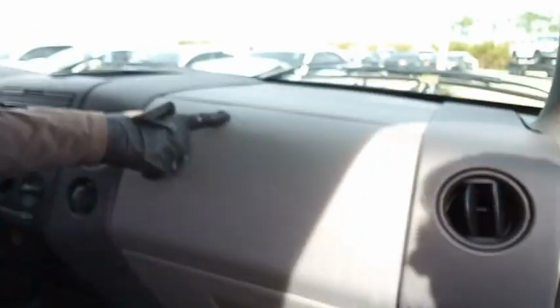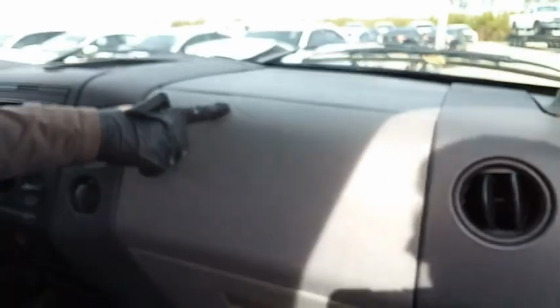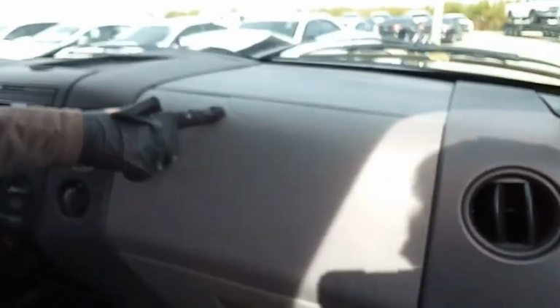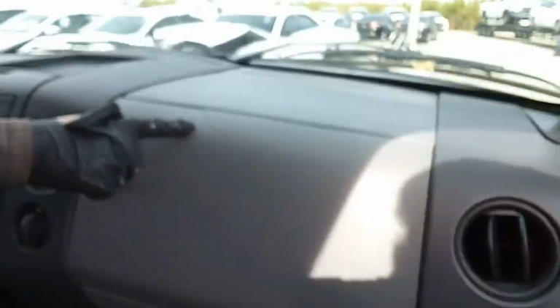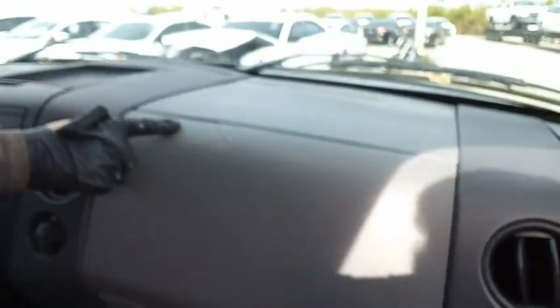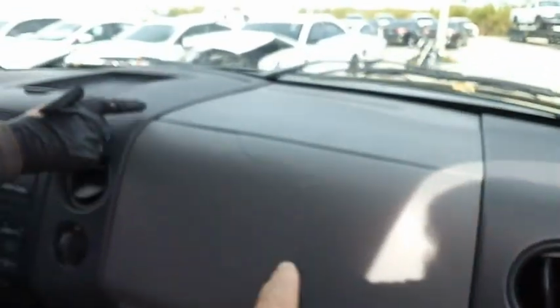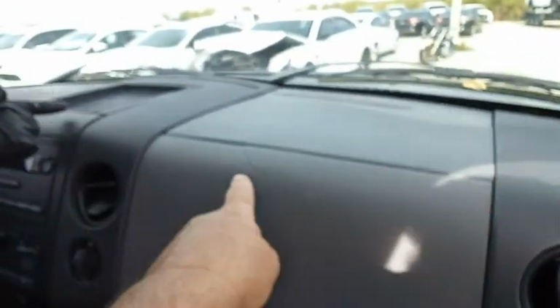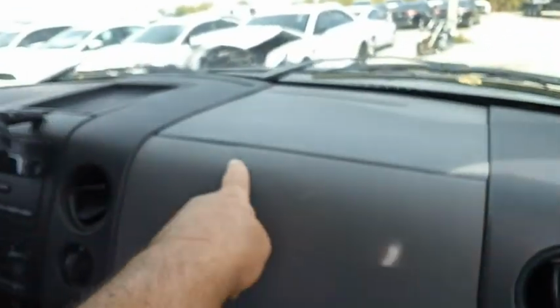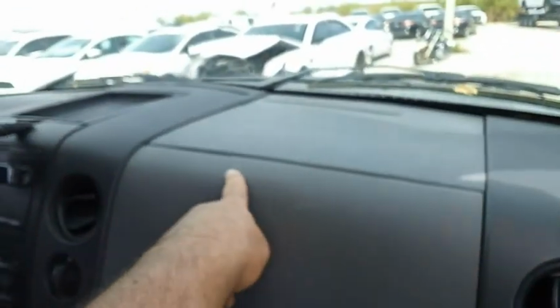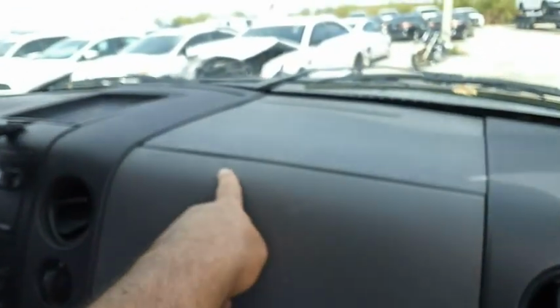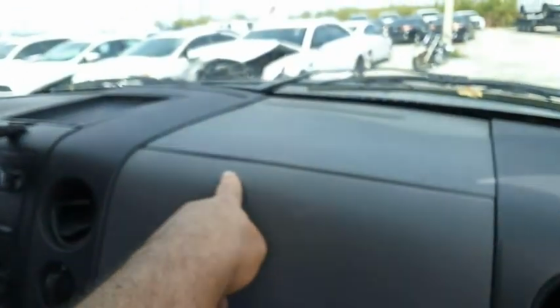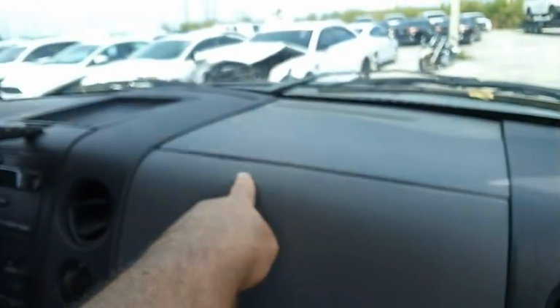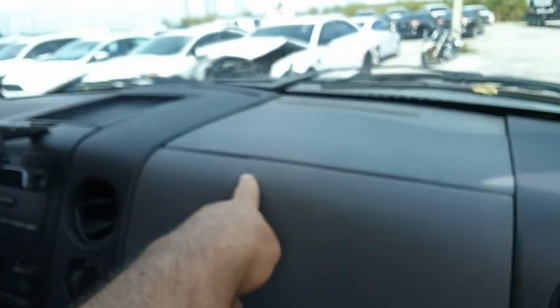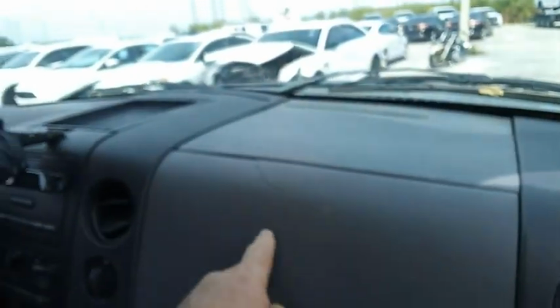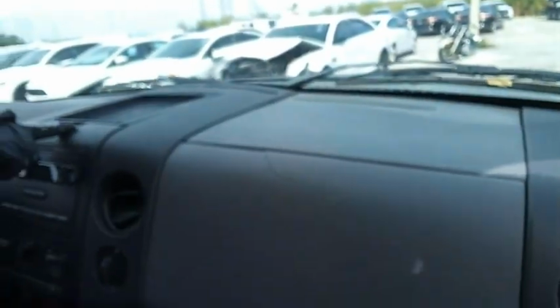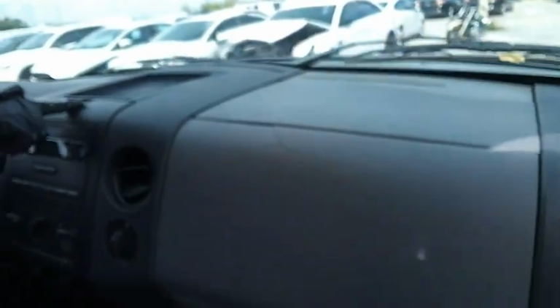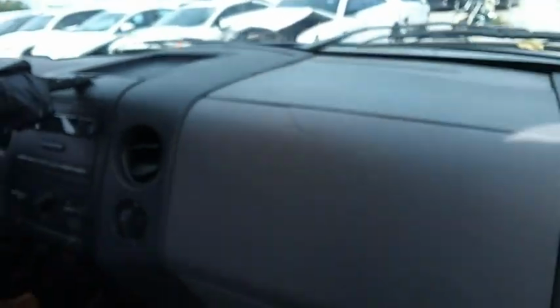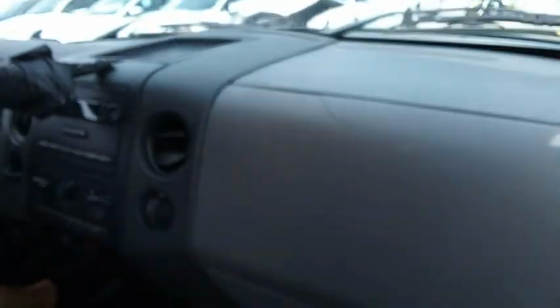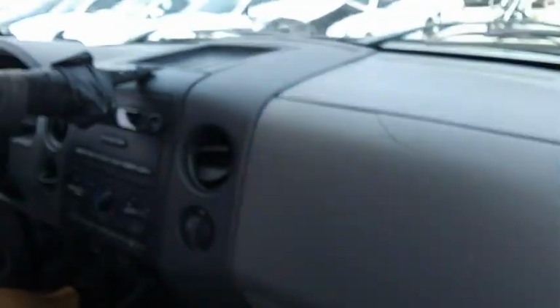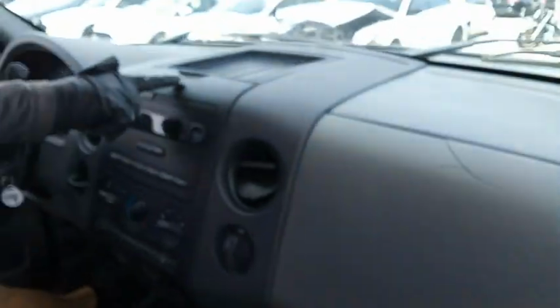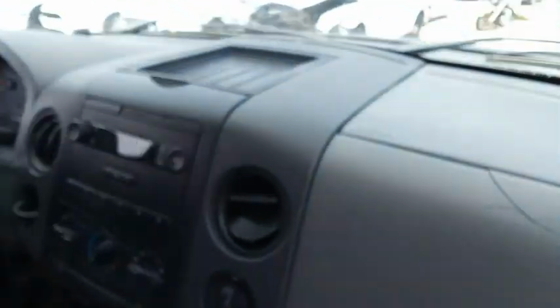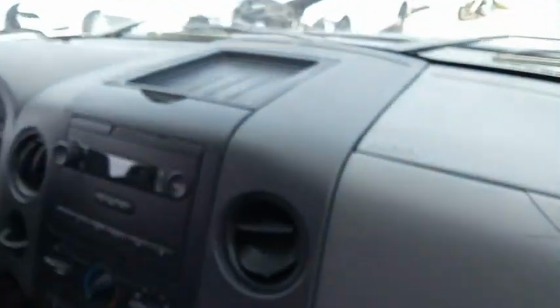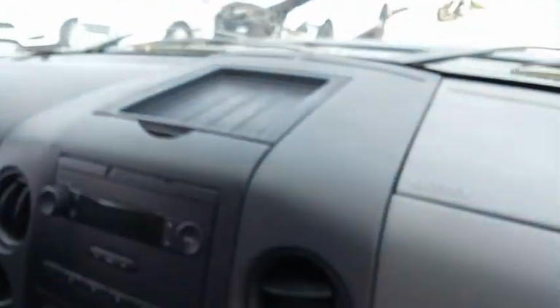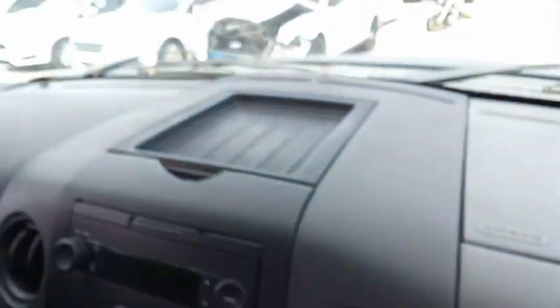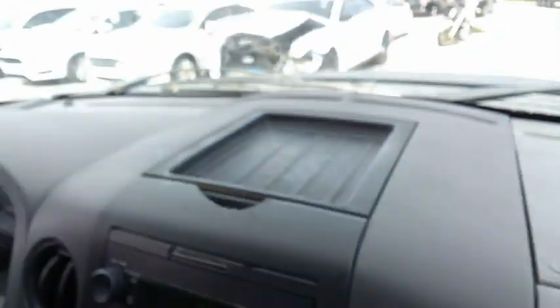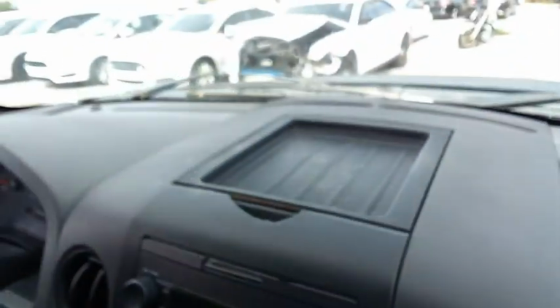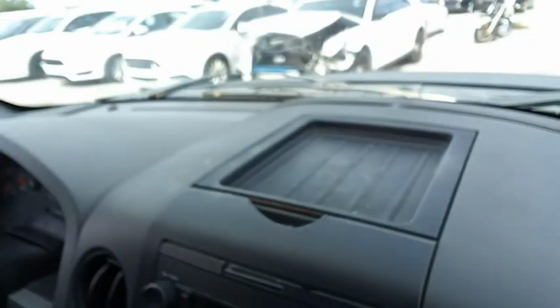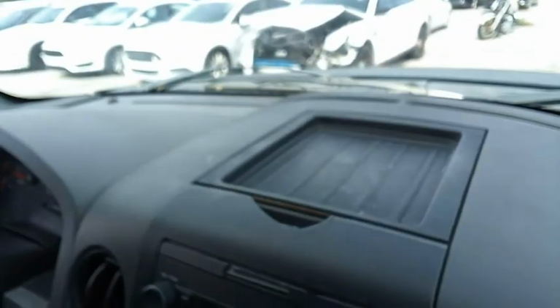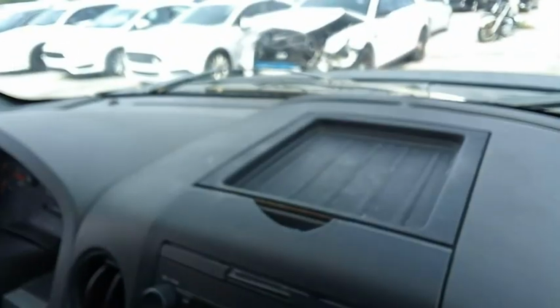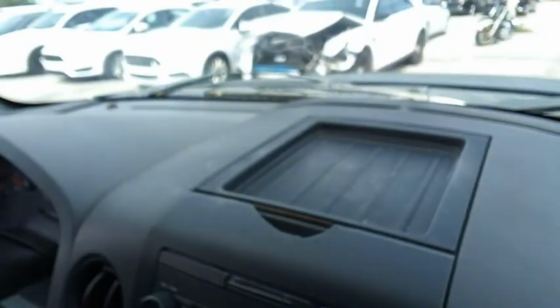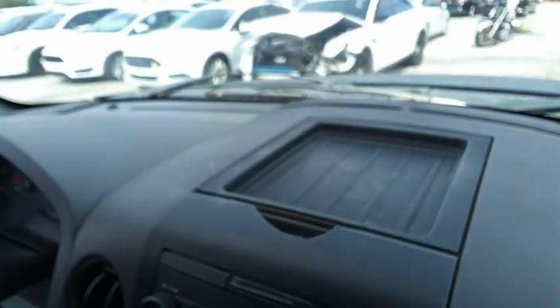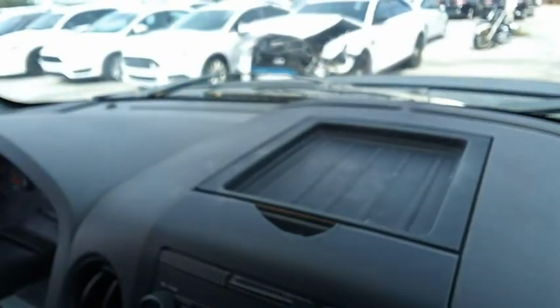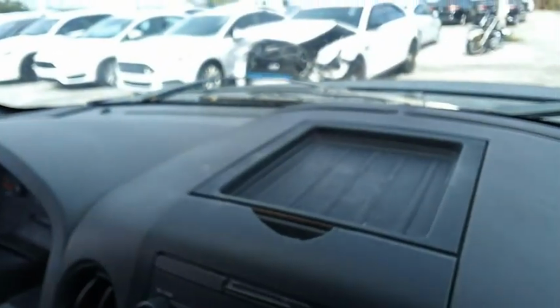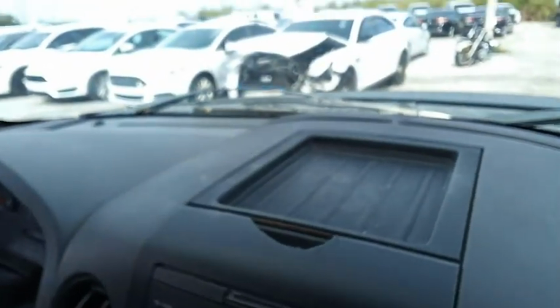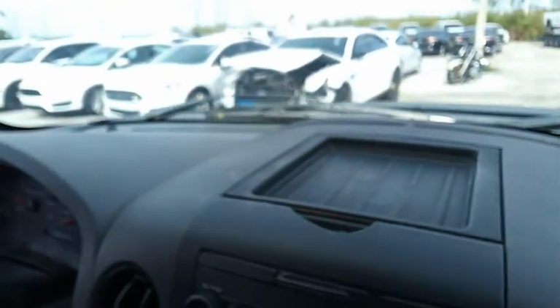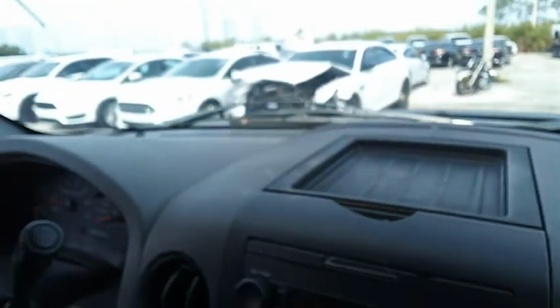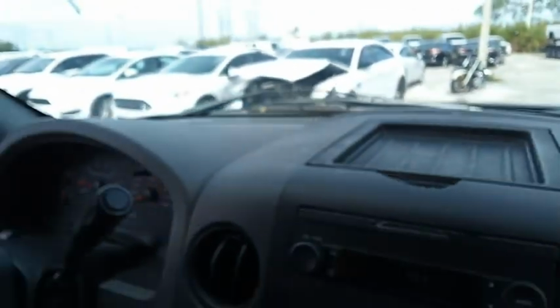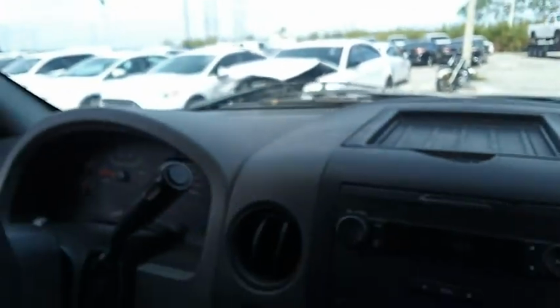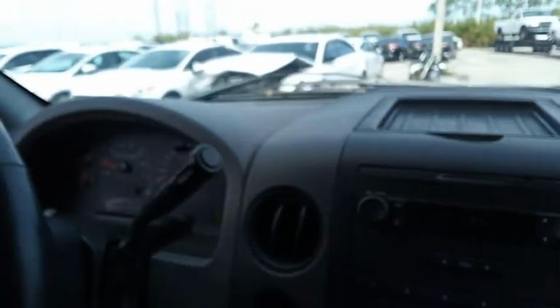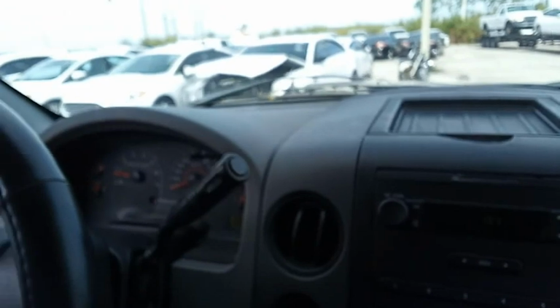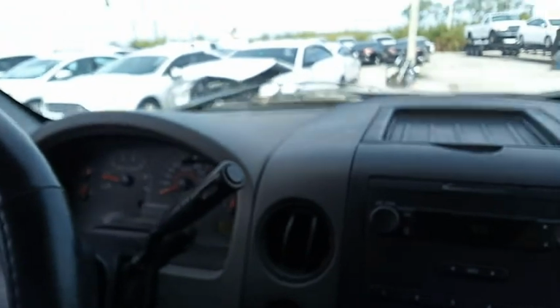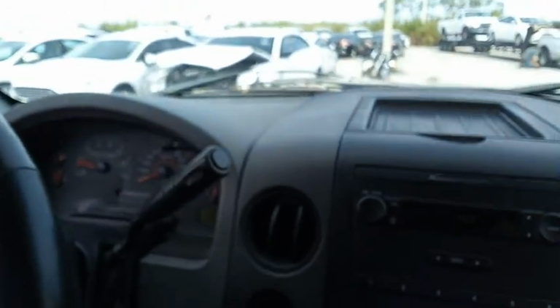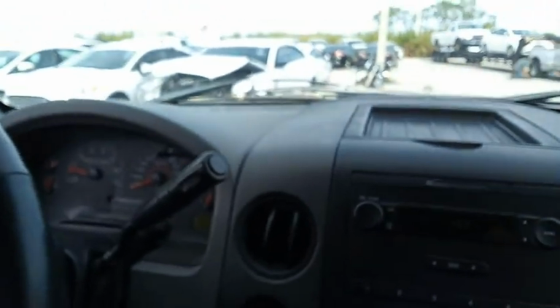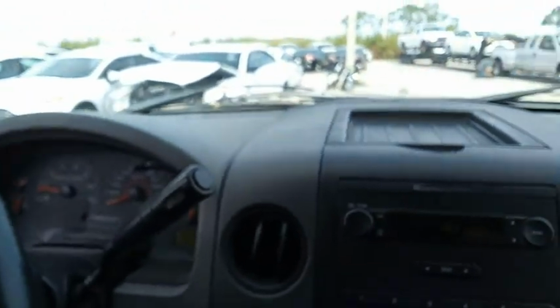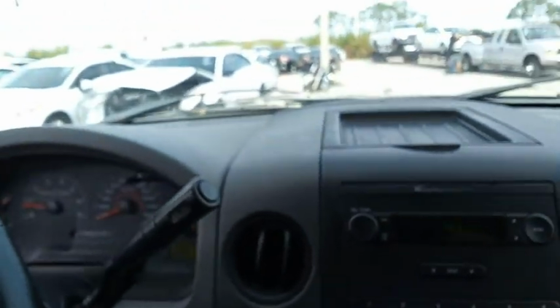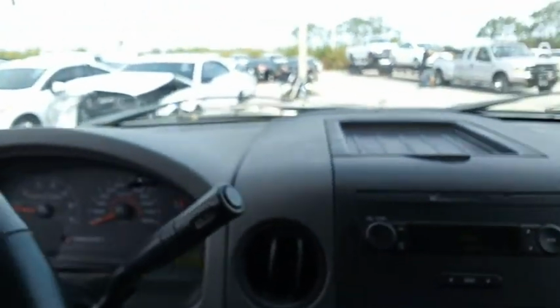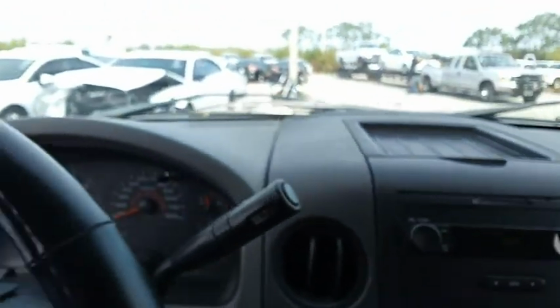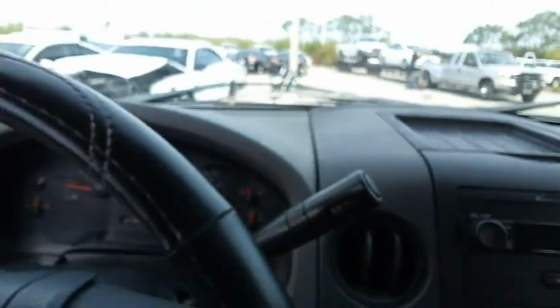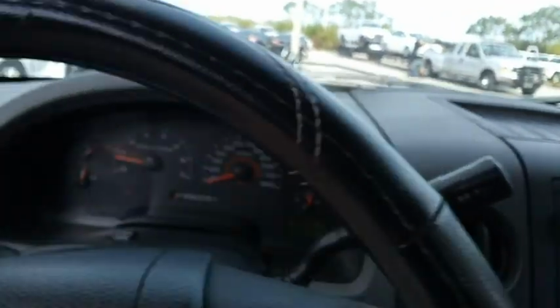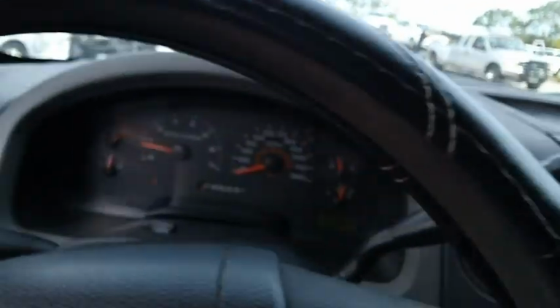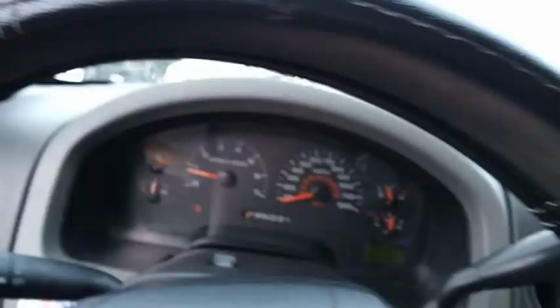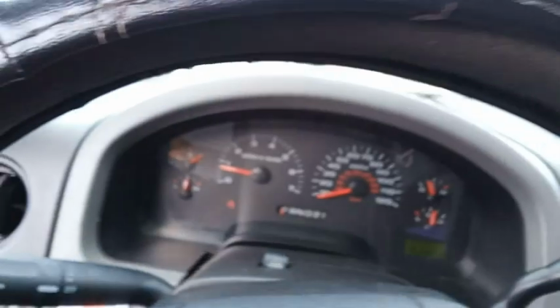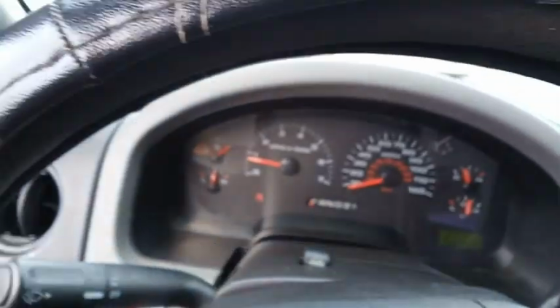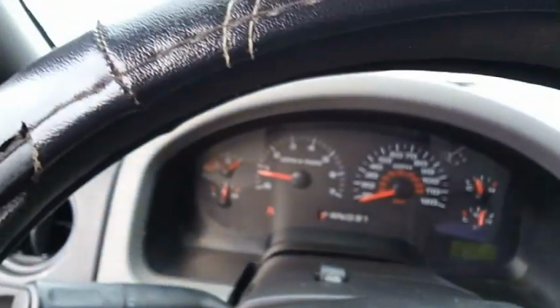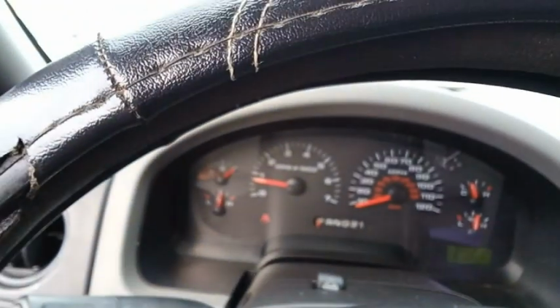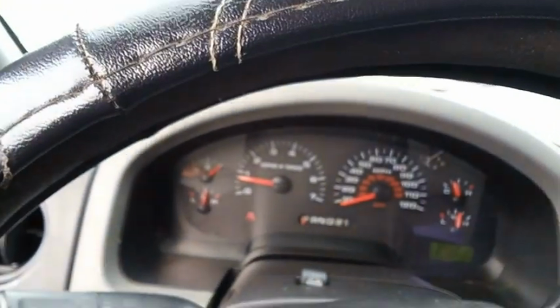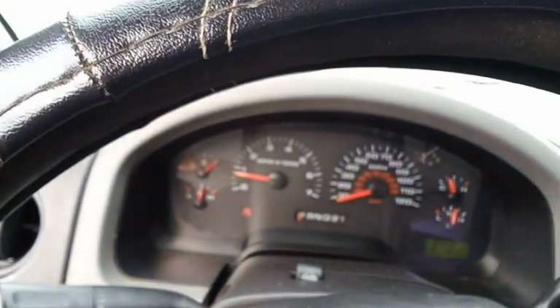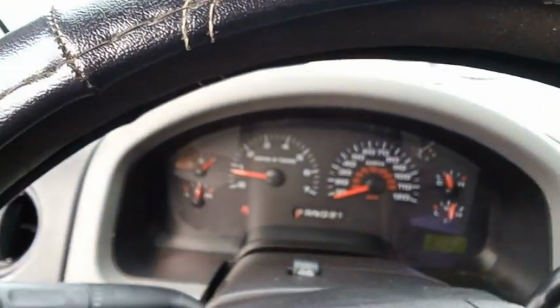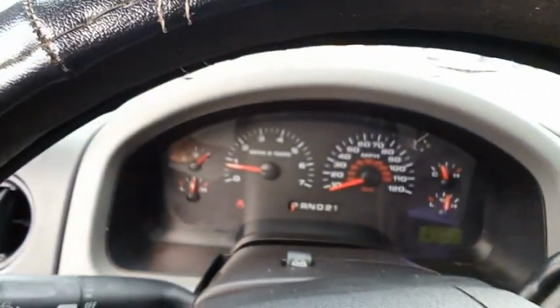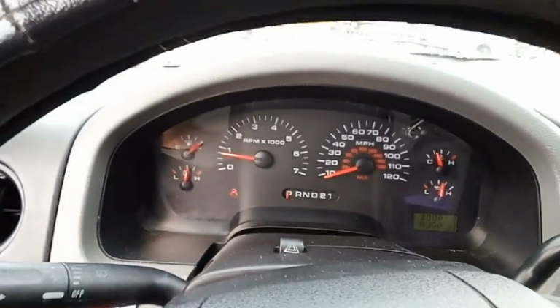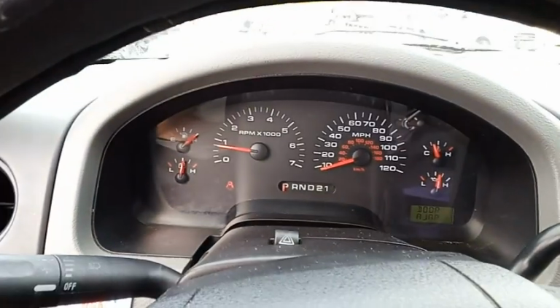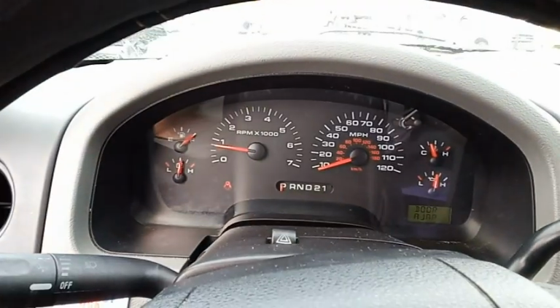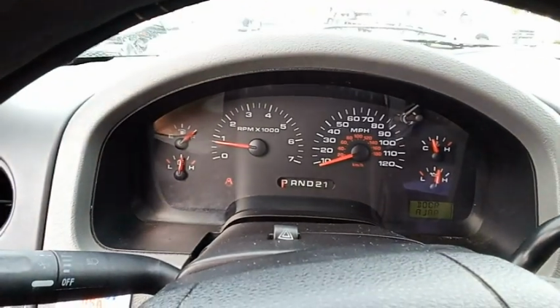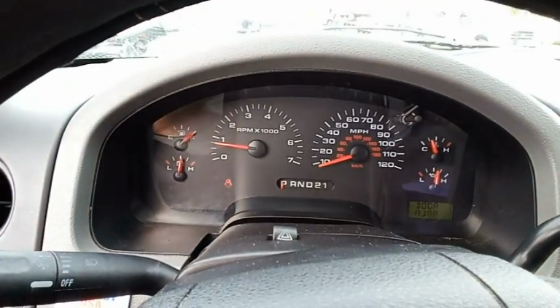Got a crack here. I'm missing a piece of the dash there. A/C is working.